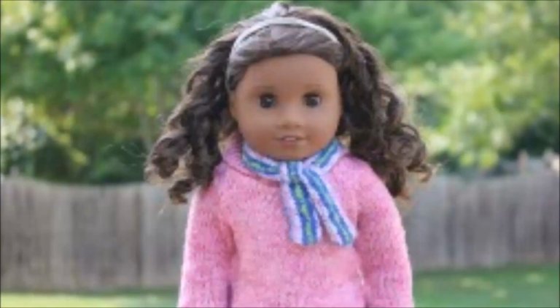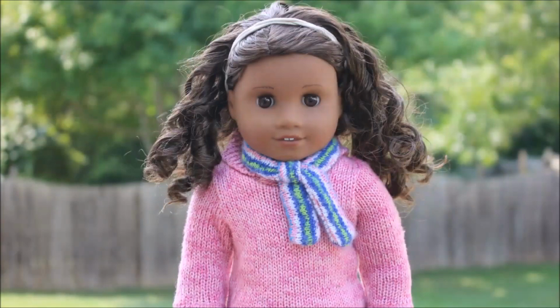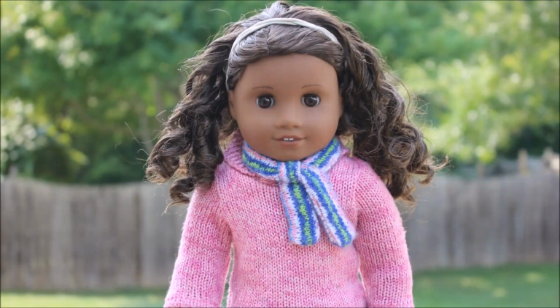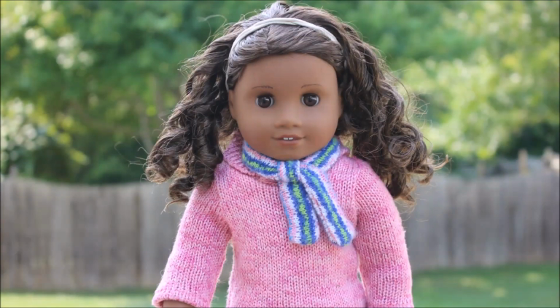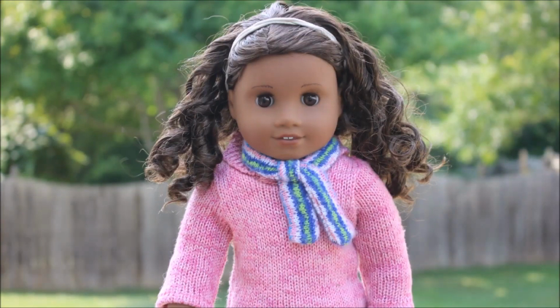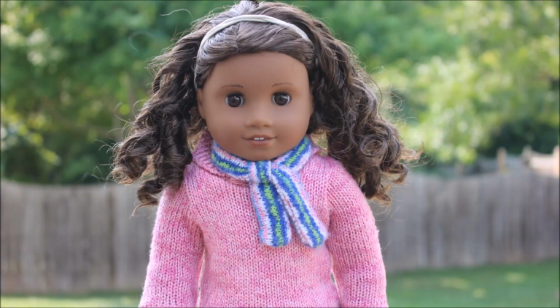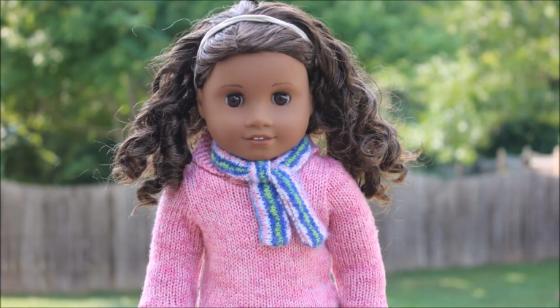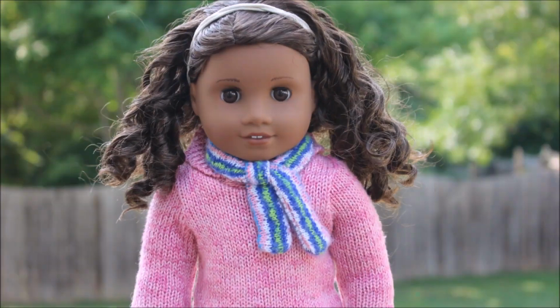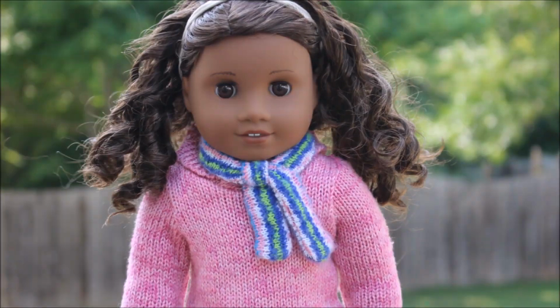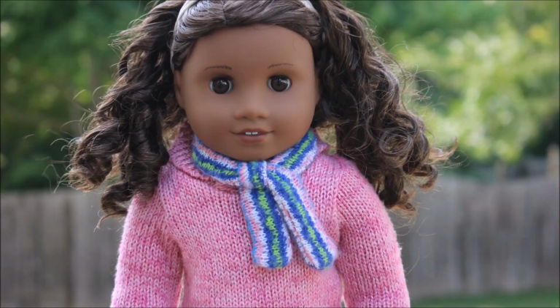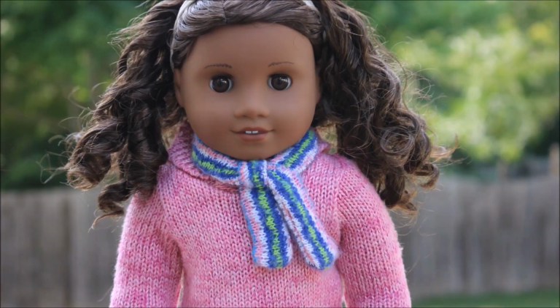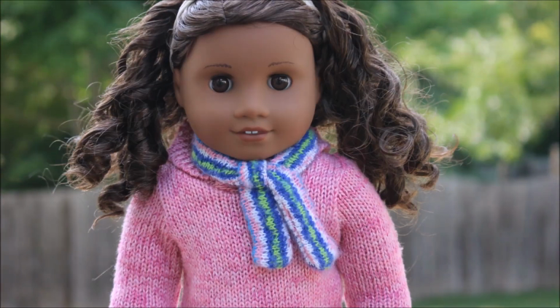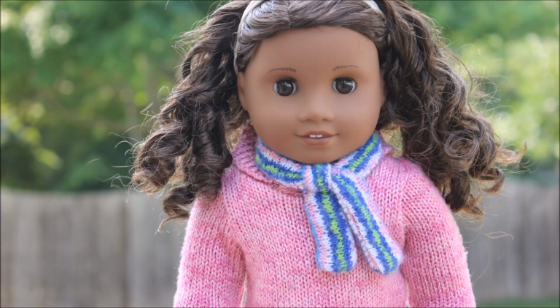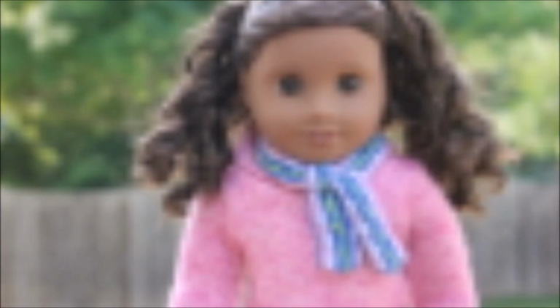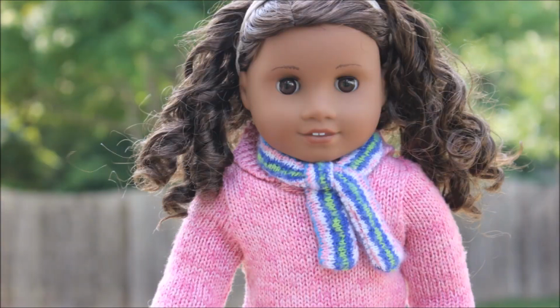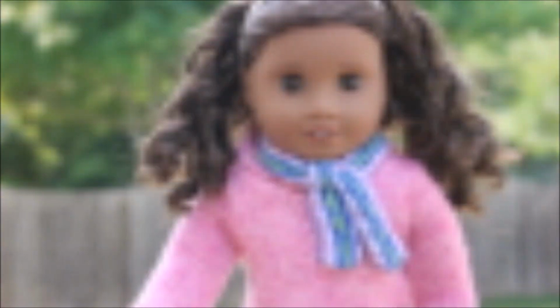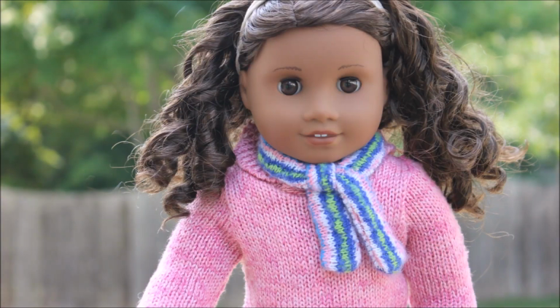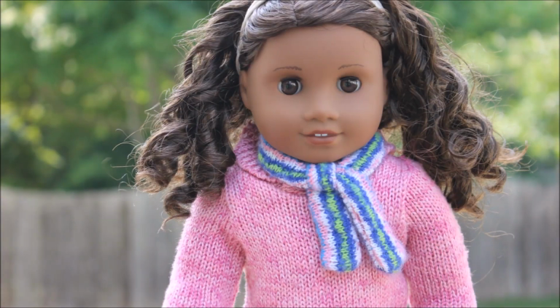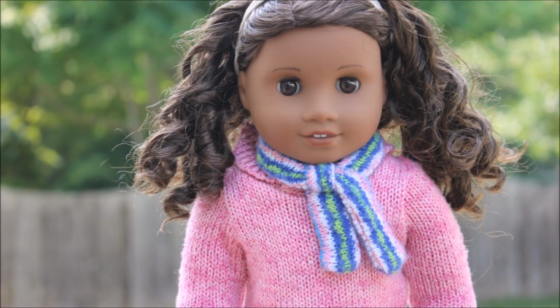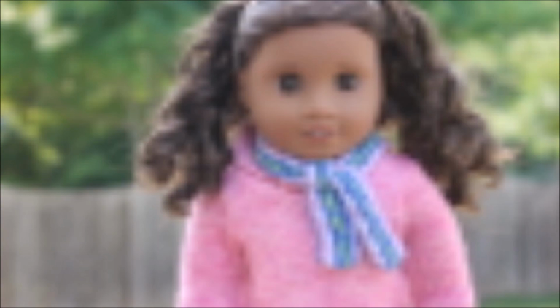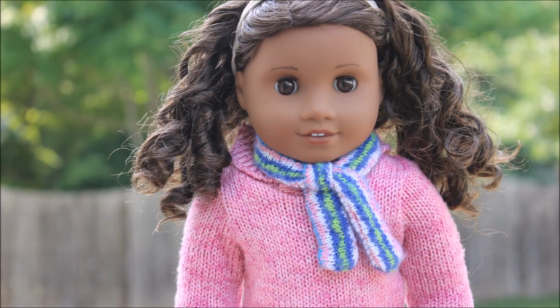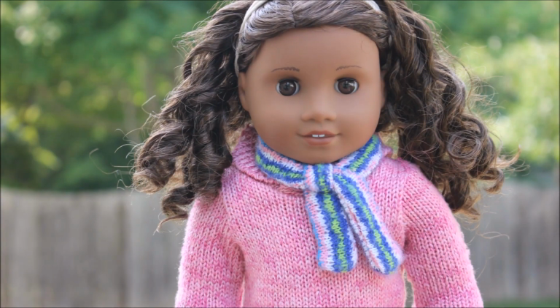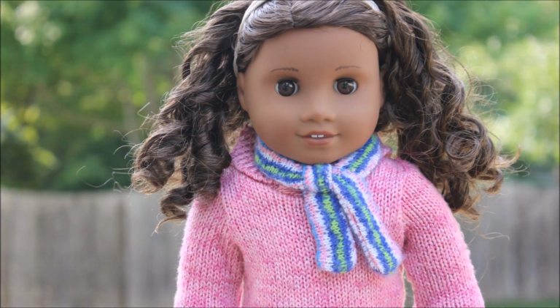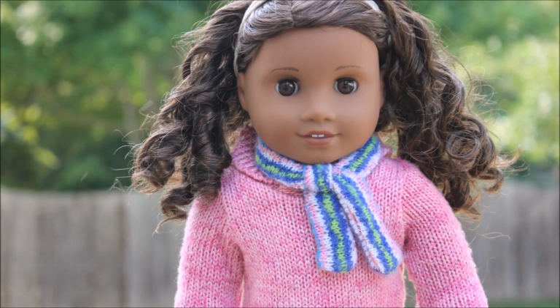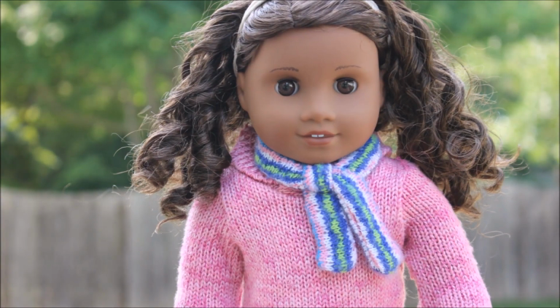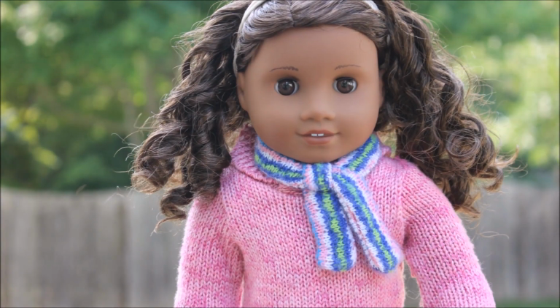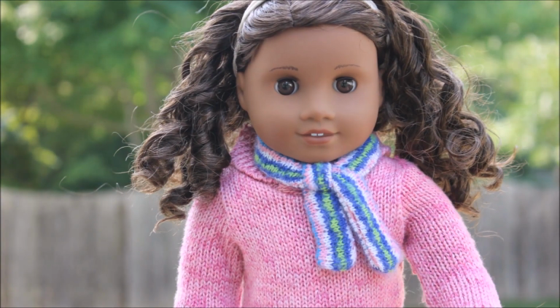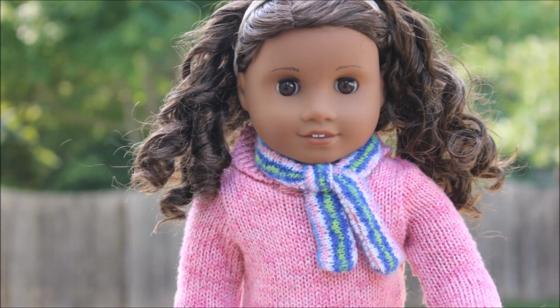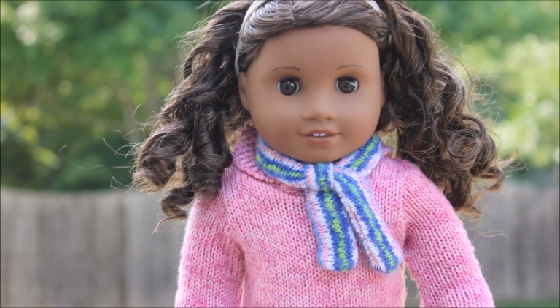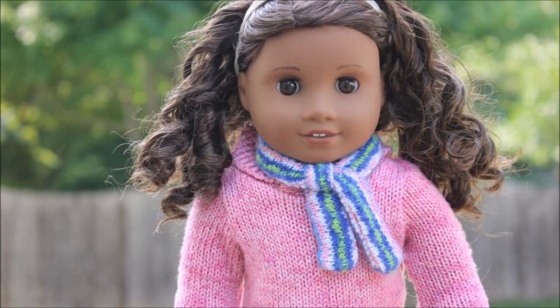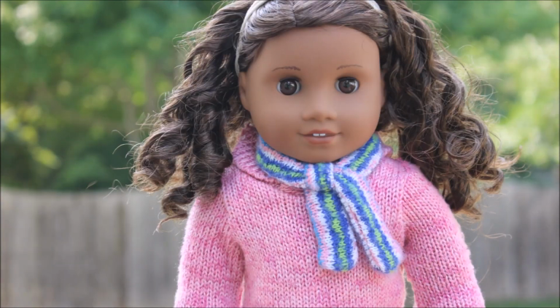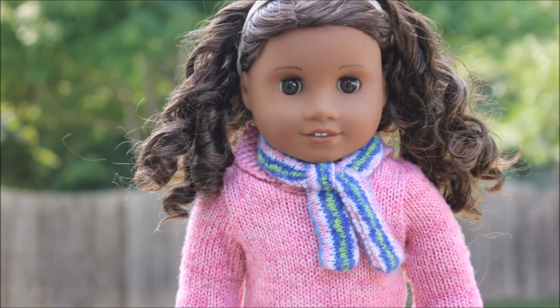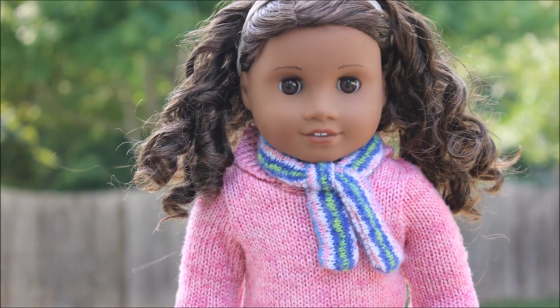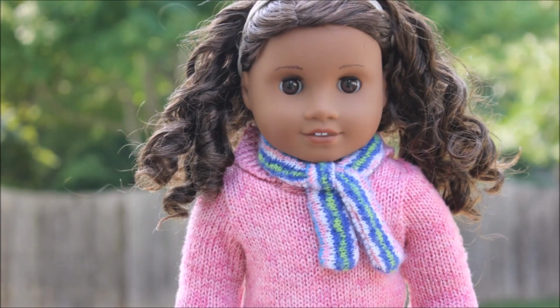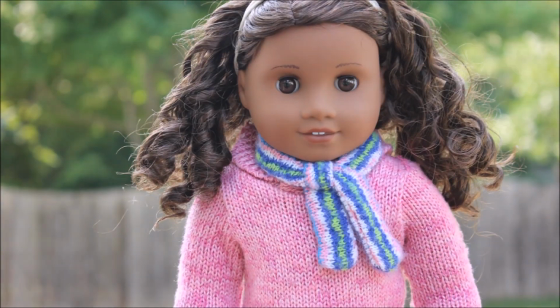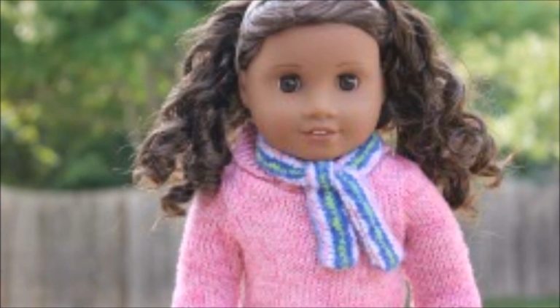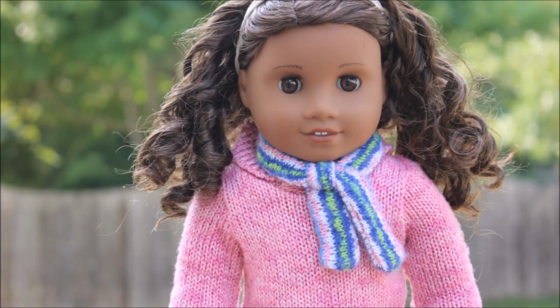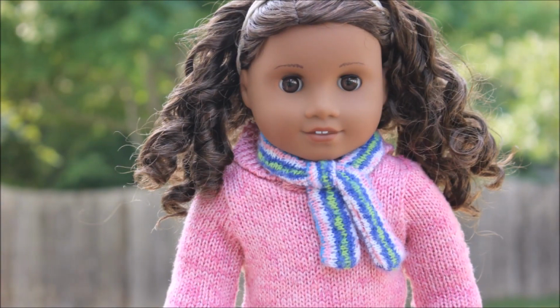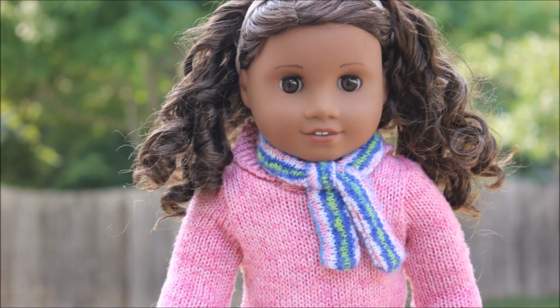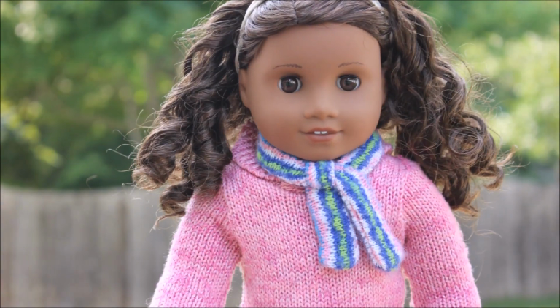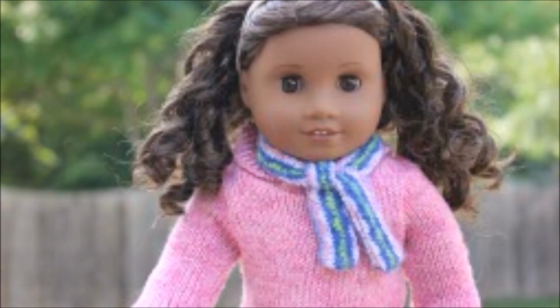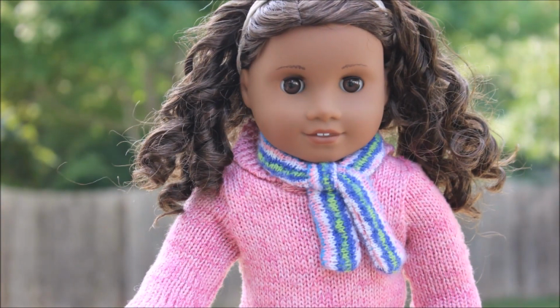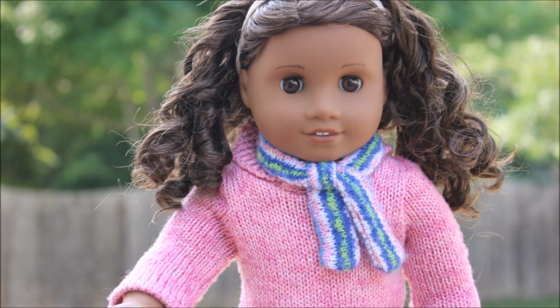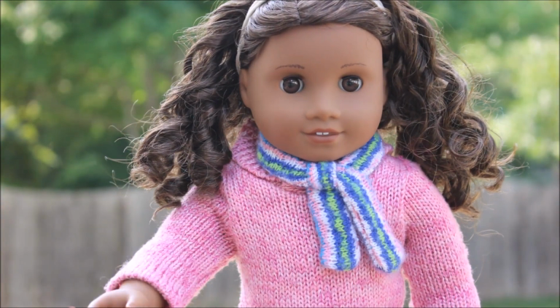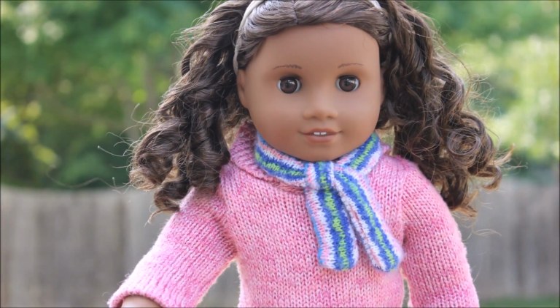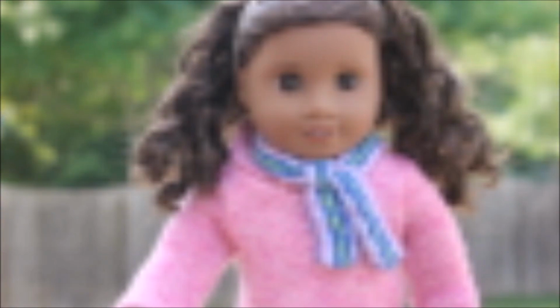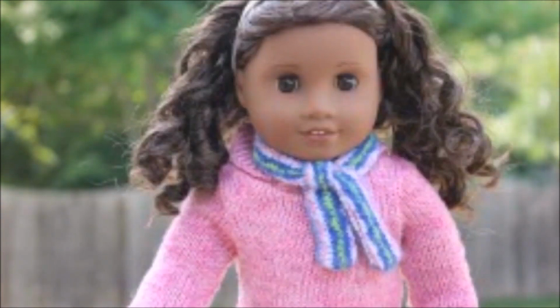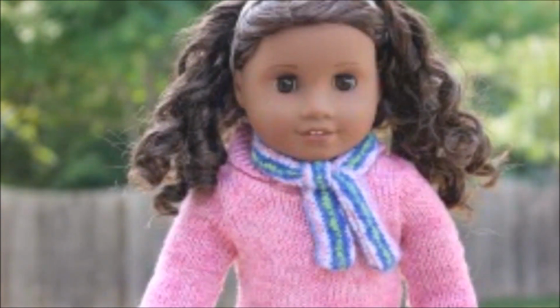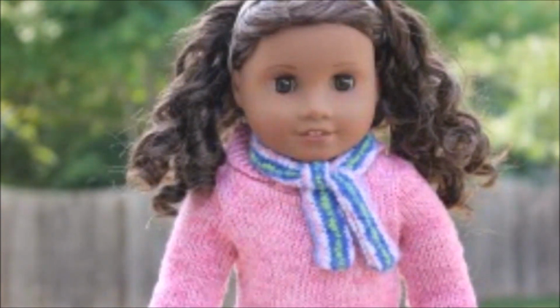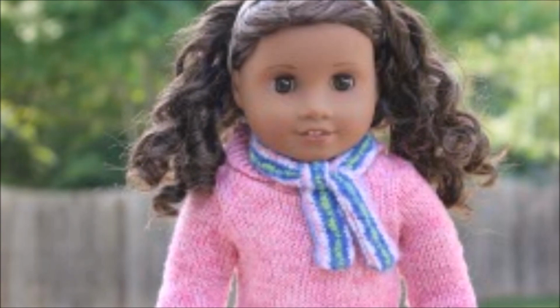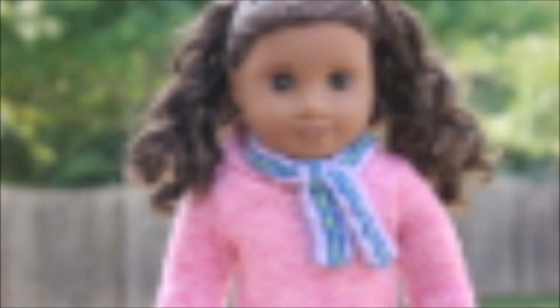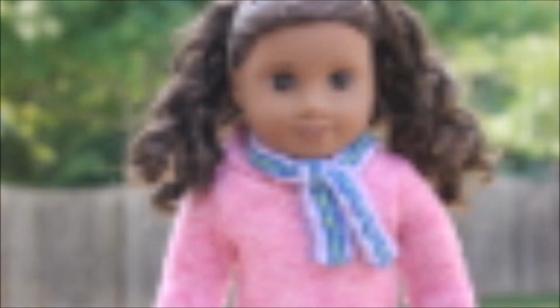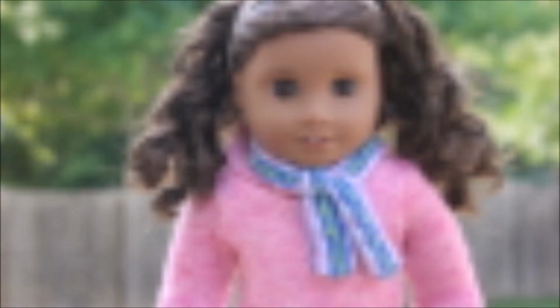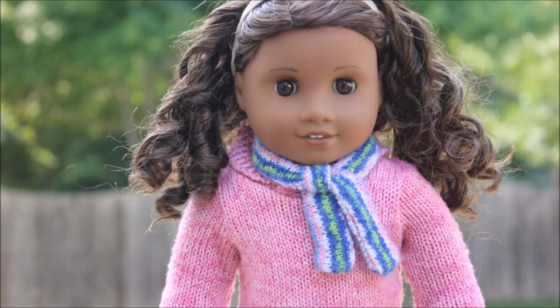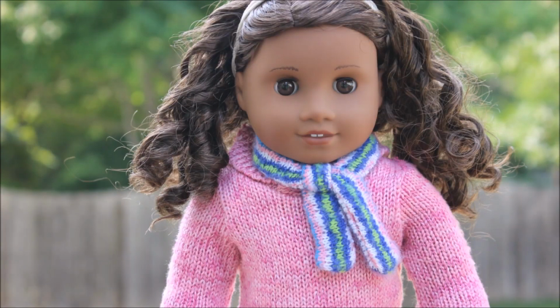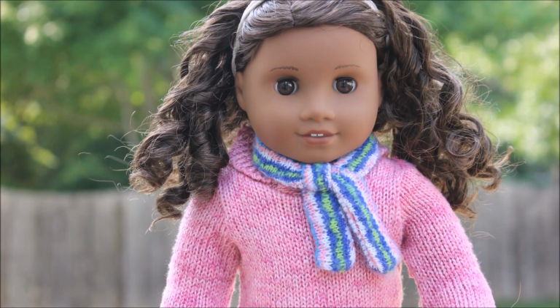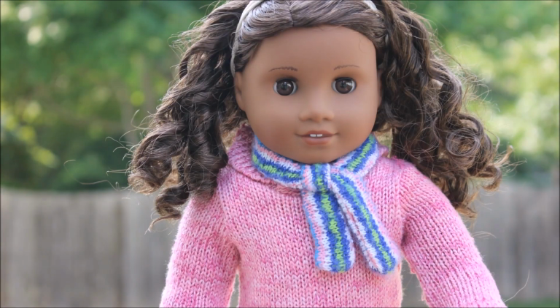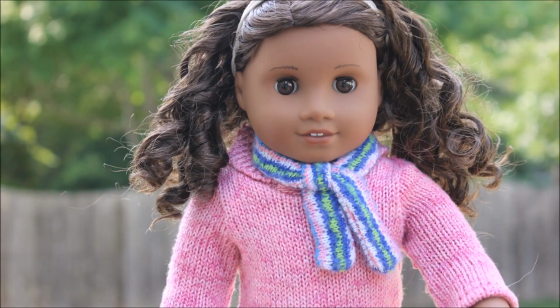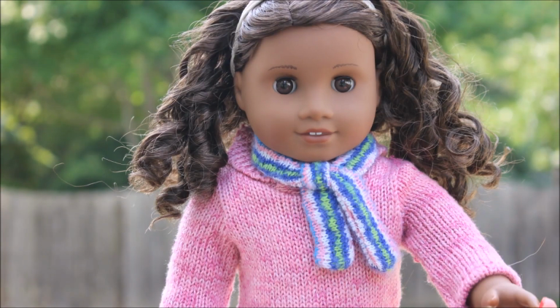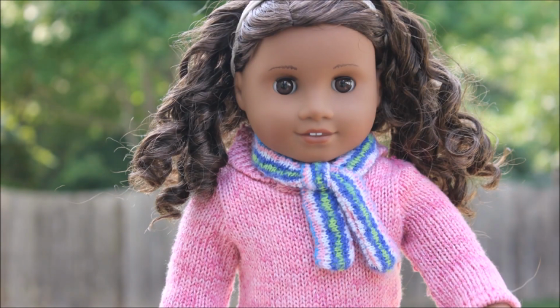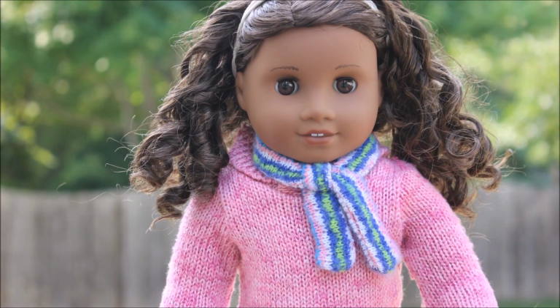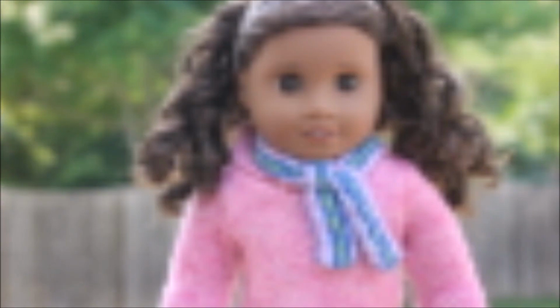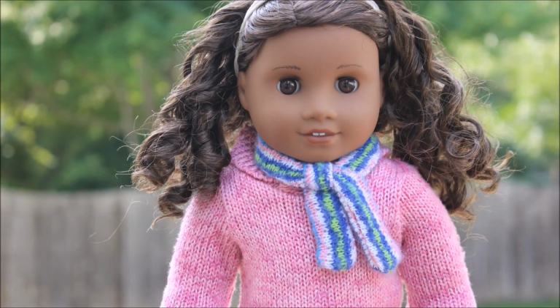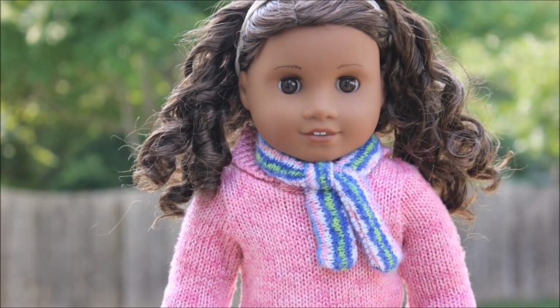Hey everybody, it's Evangeline. Today we're going to be showing you some Outfit of the Weeks for fall. So let's go ahead and just get started.